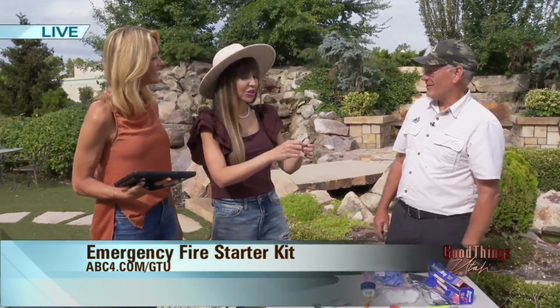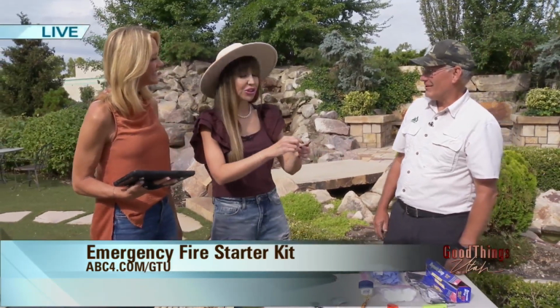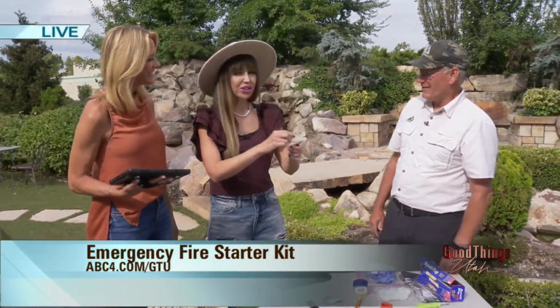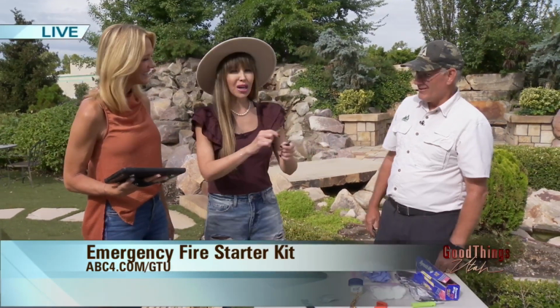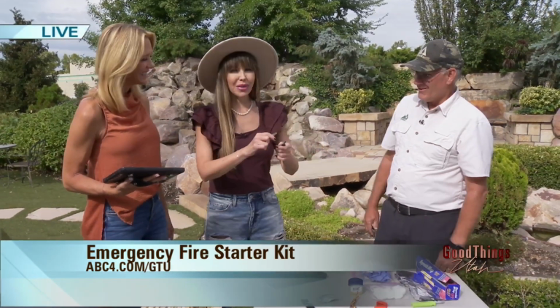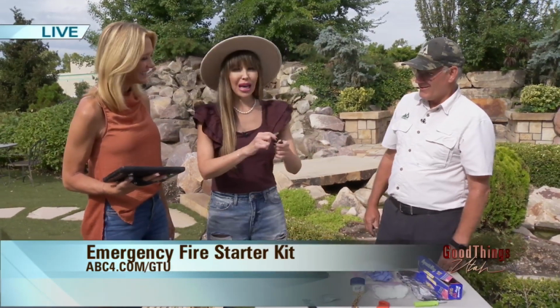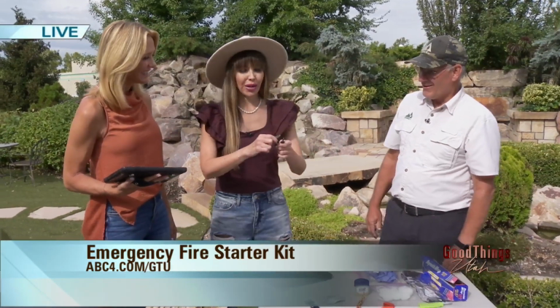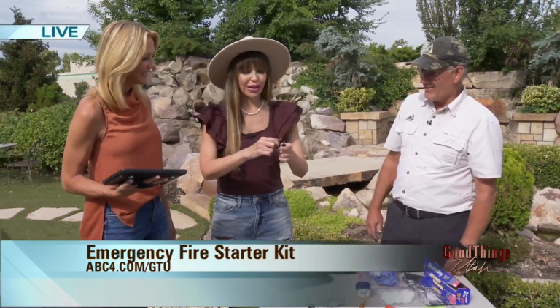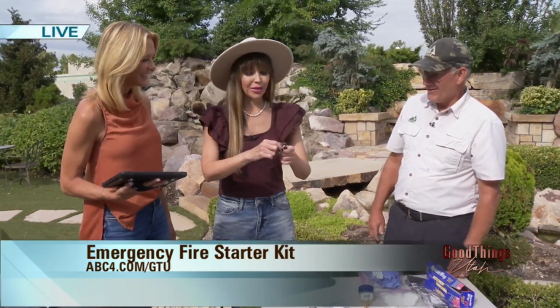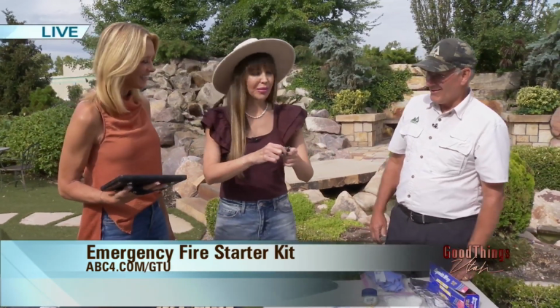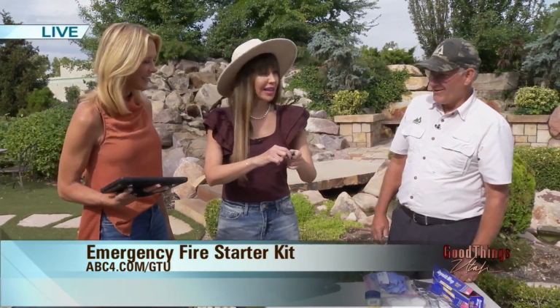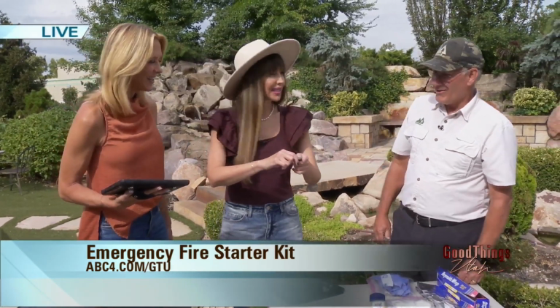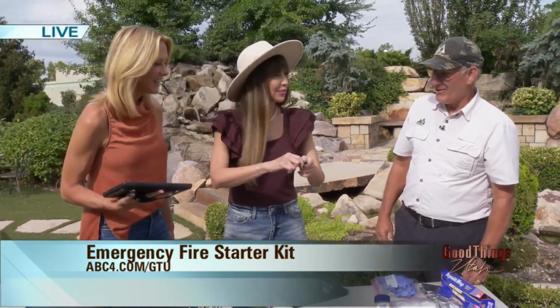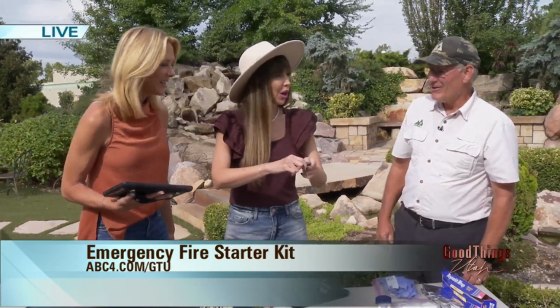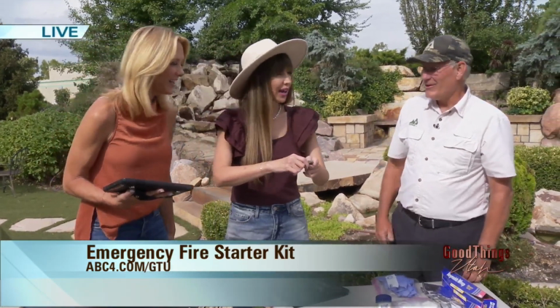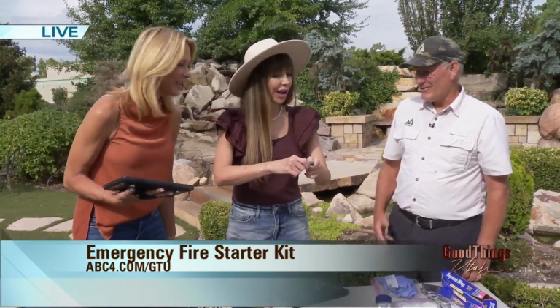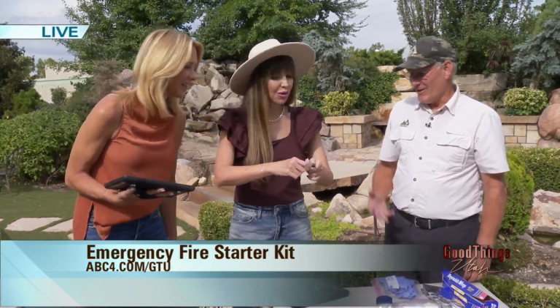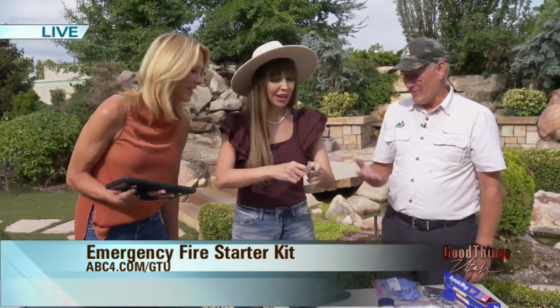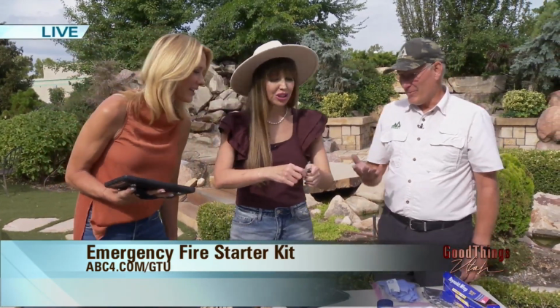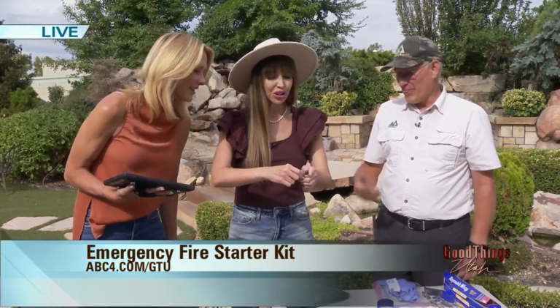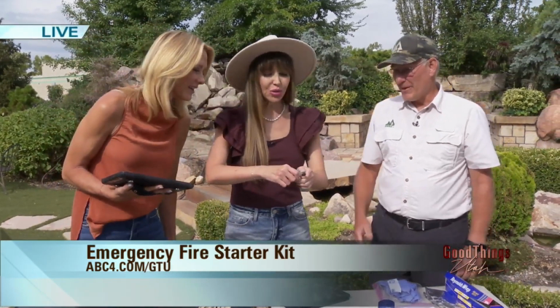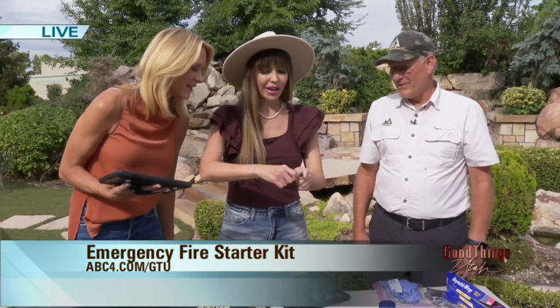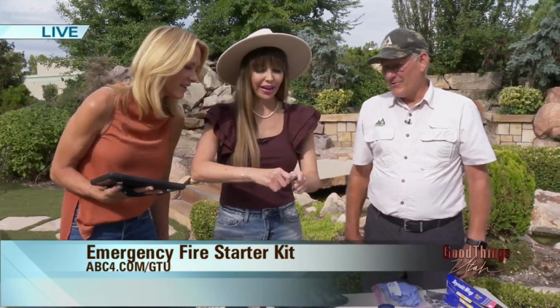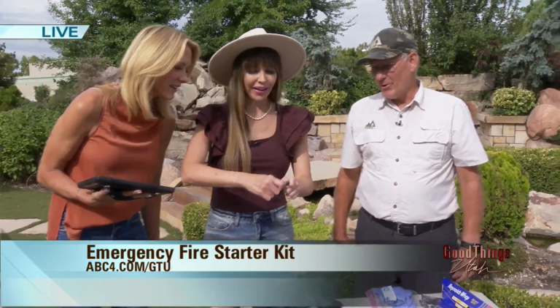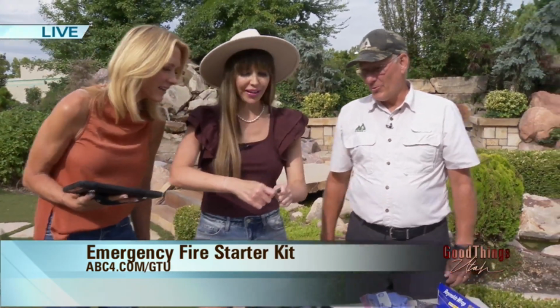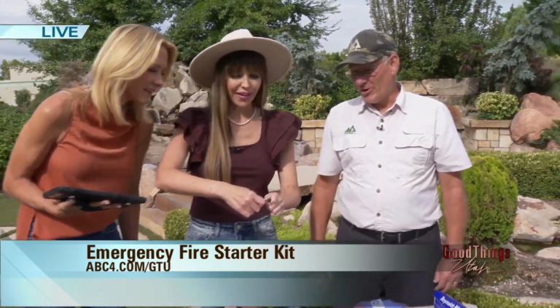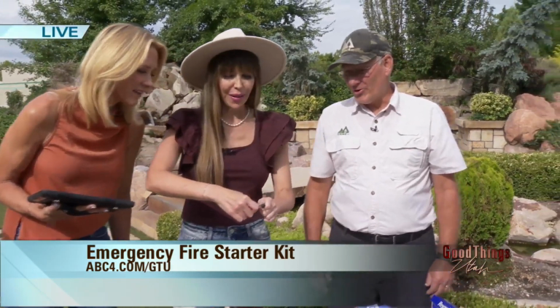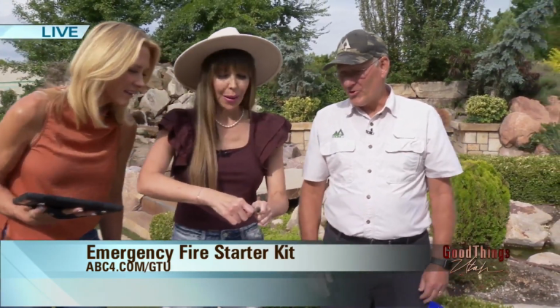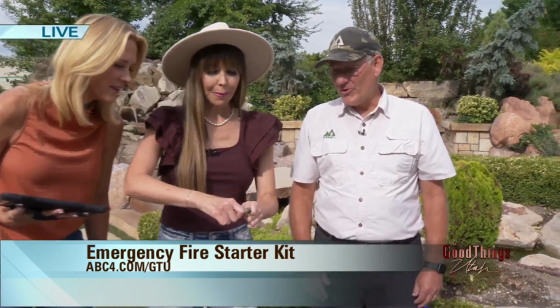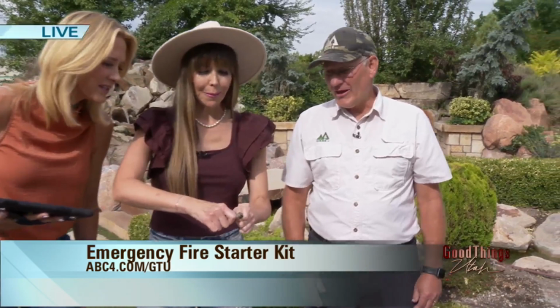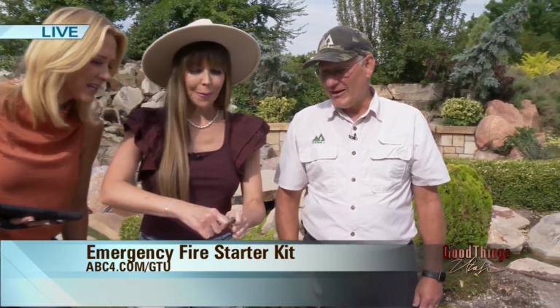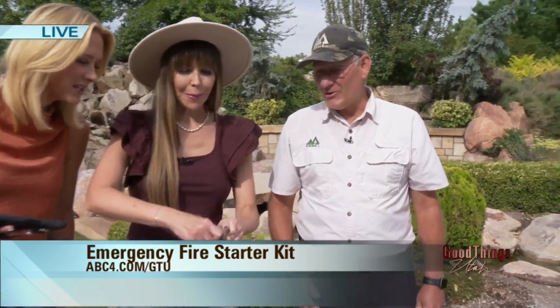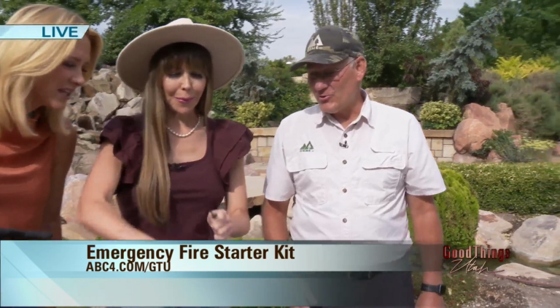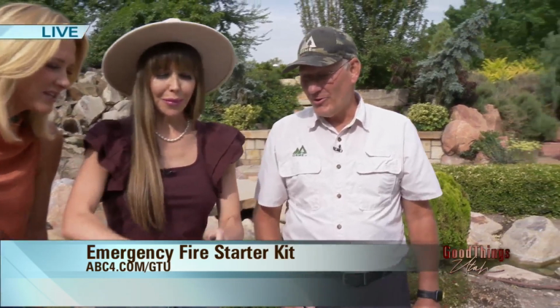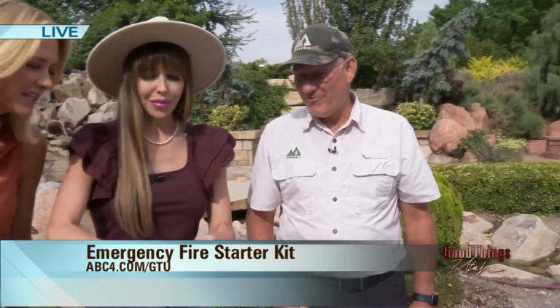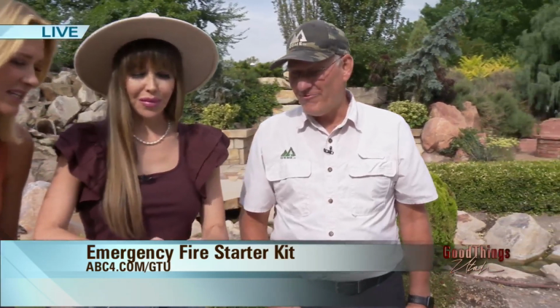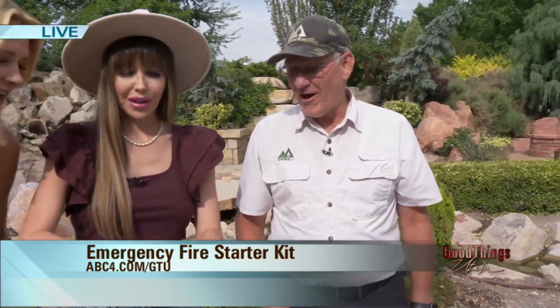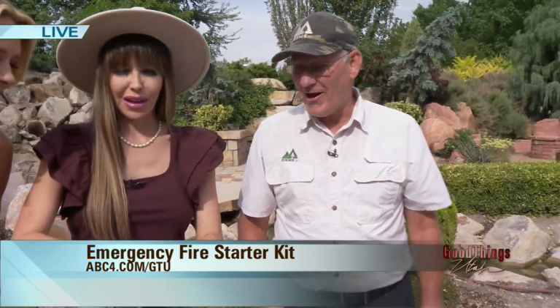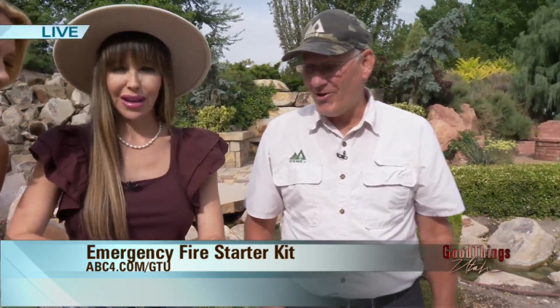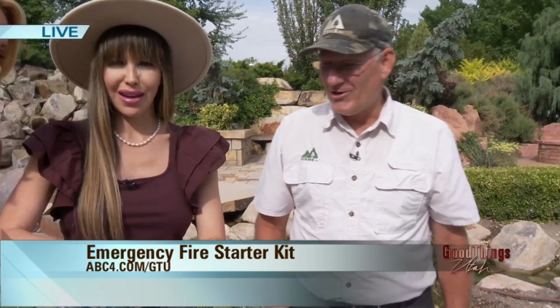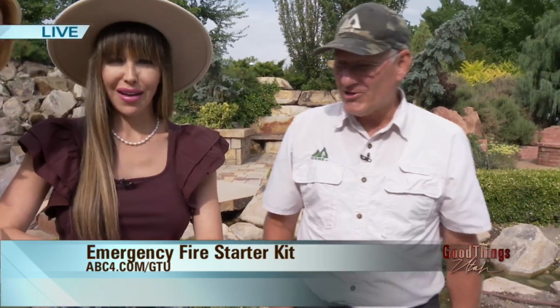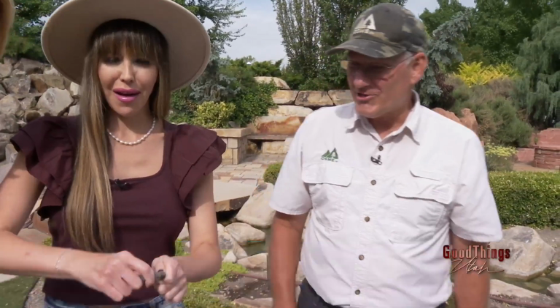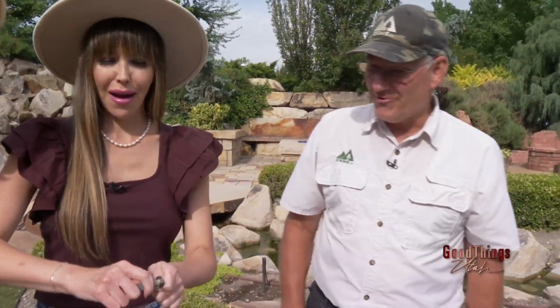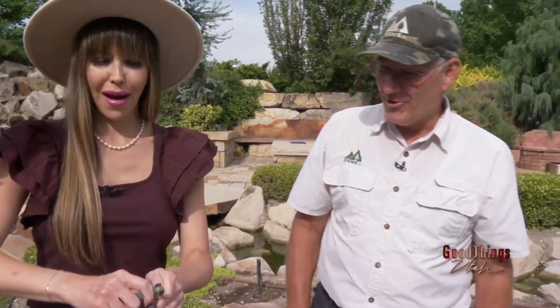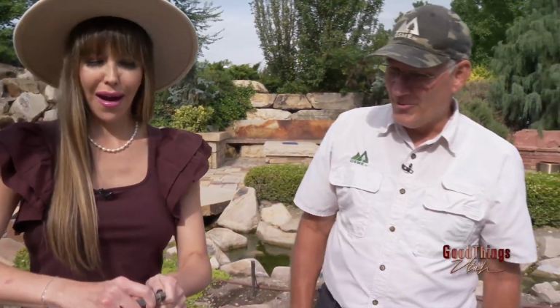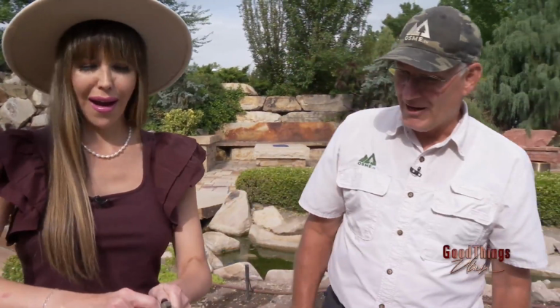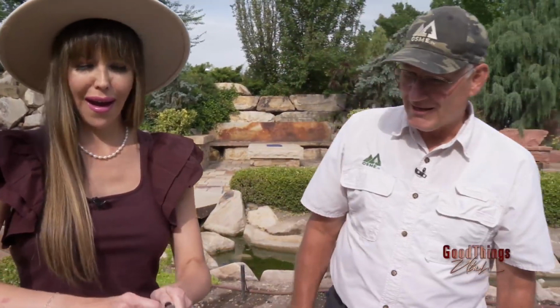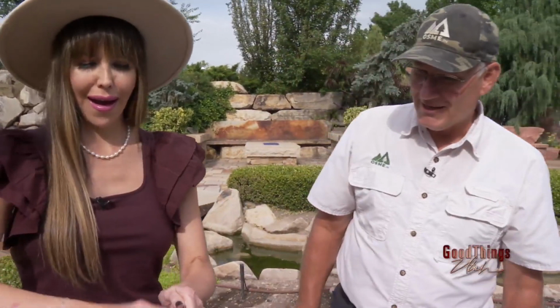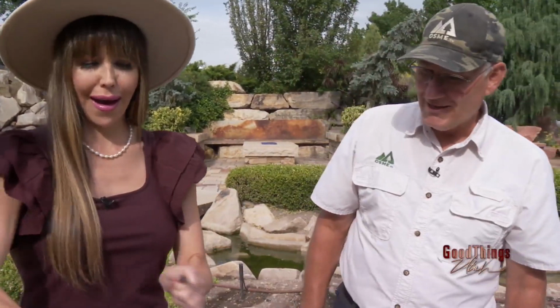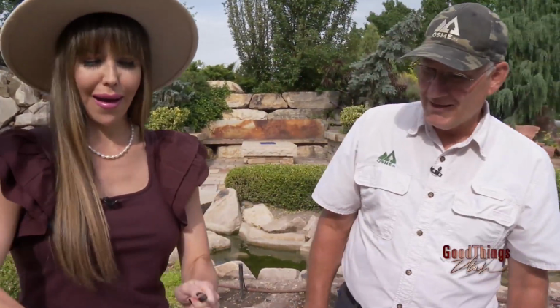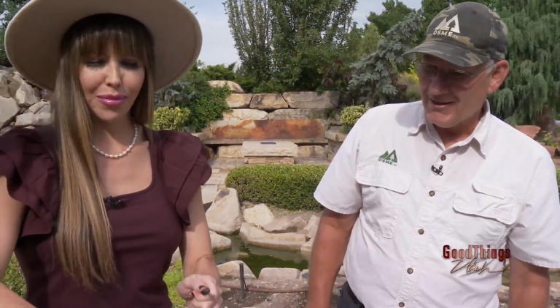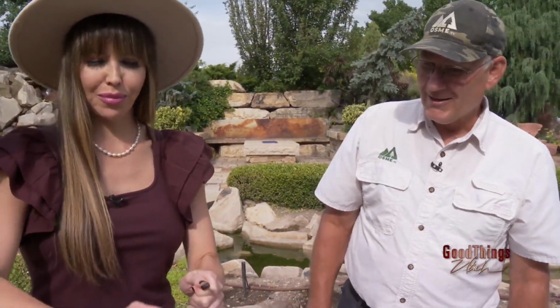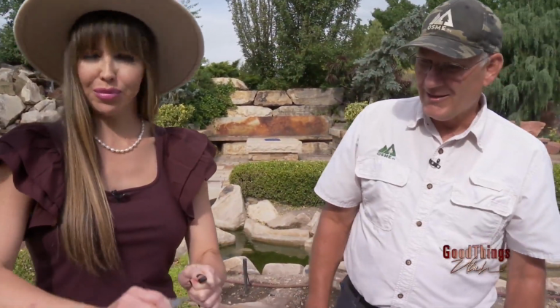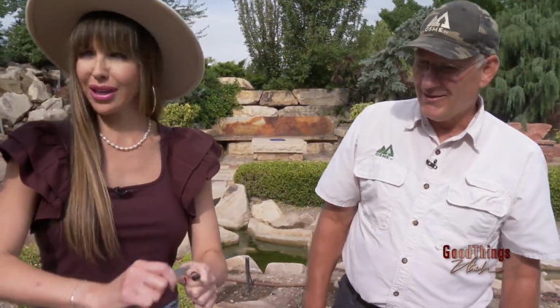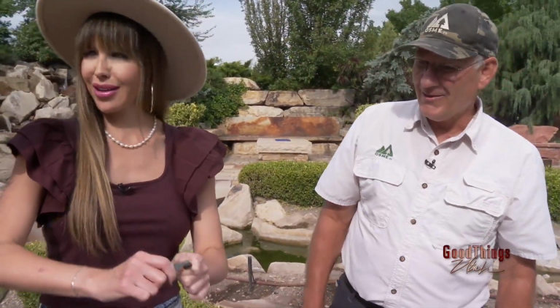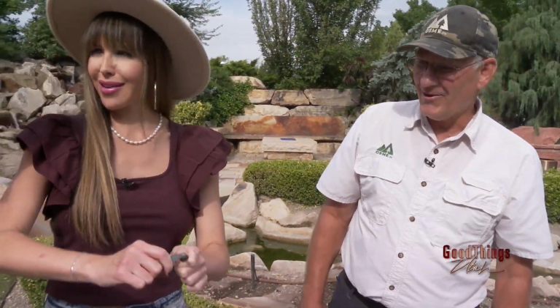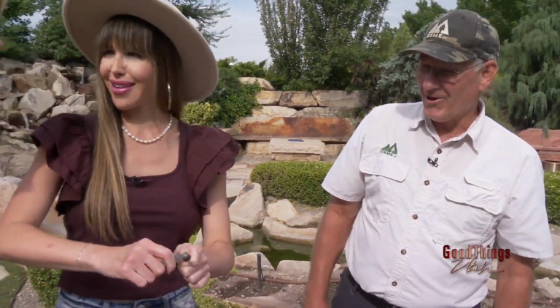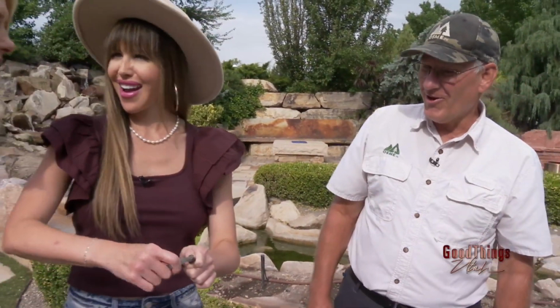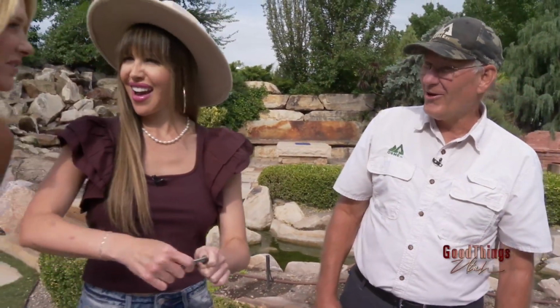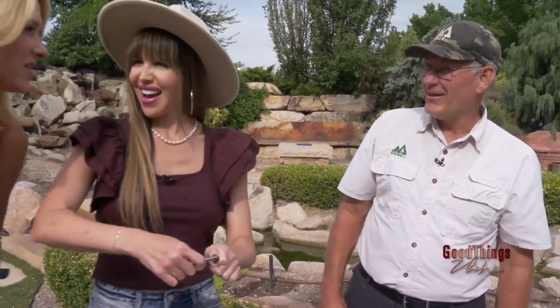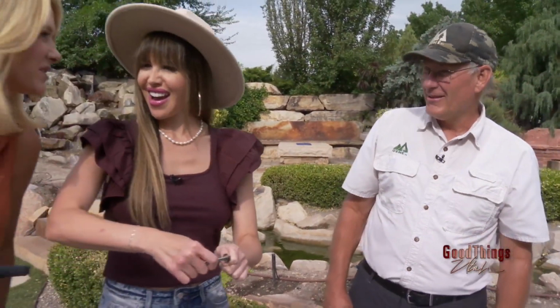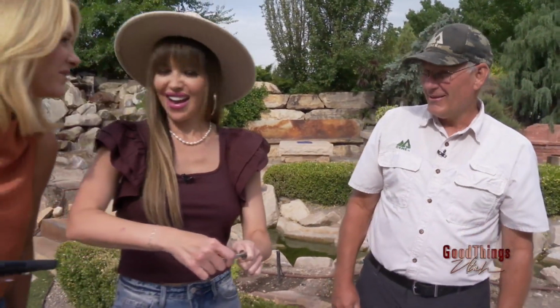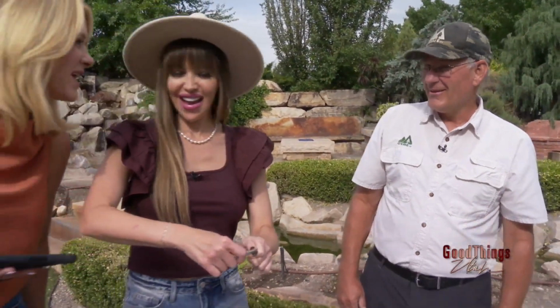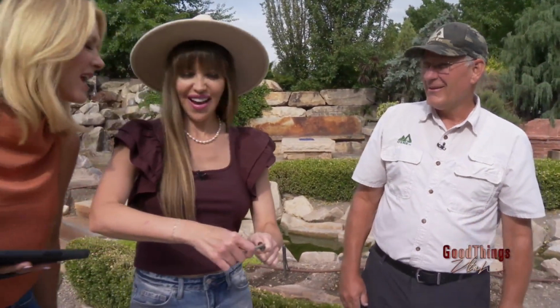You just taught me how to make a spark. Now we're going to turn that into a fire in just a few minutes. Where there's a spark, there's a flame!